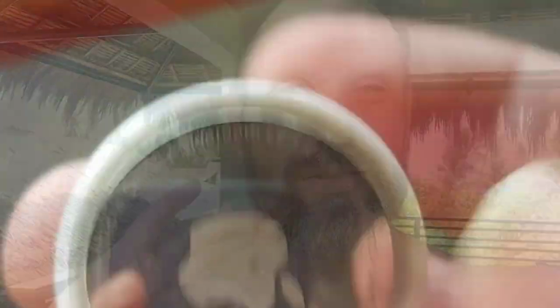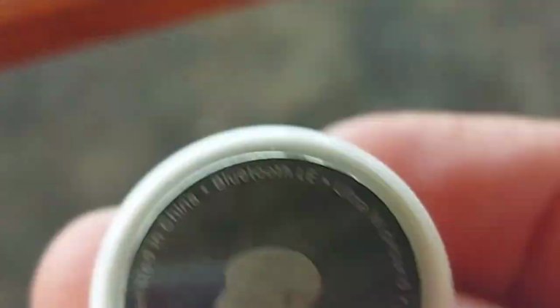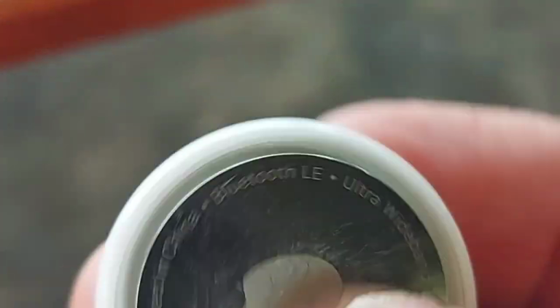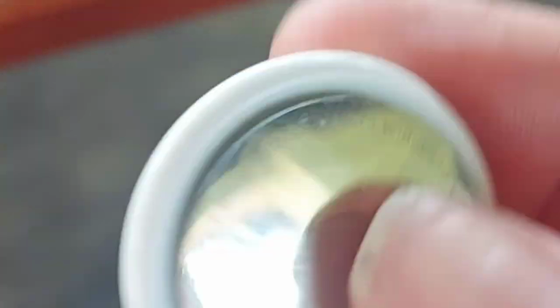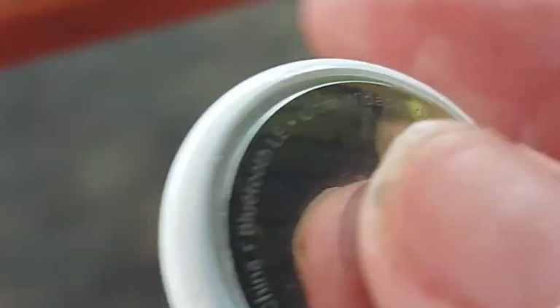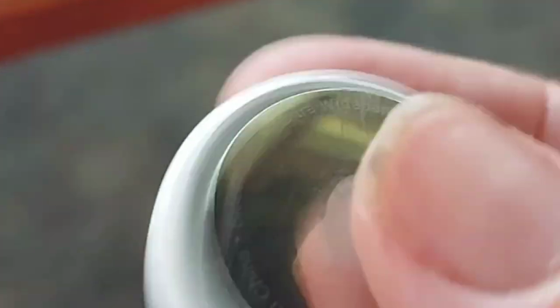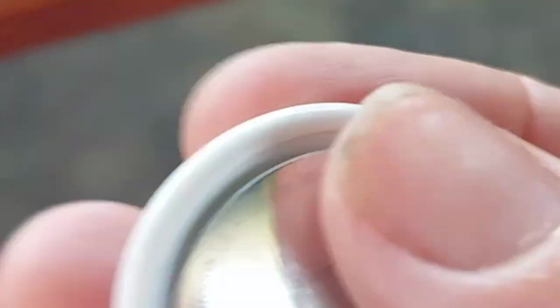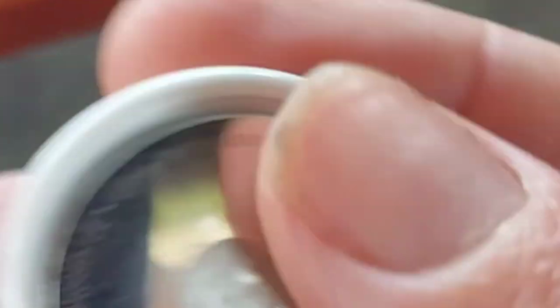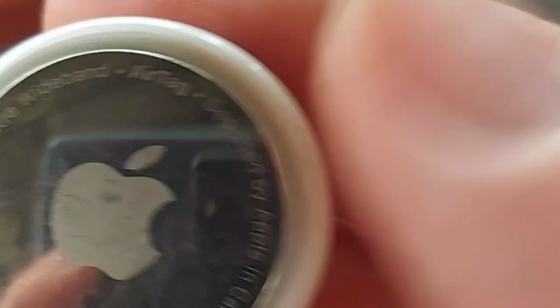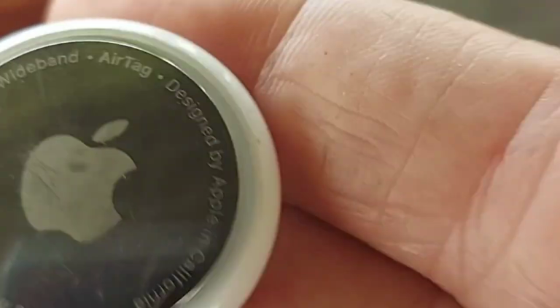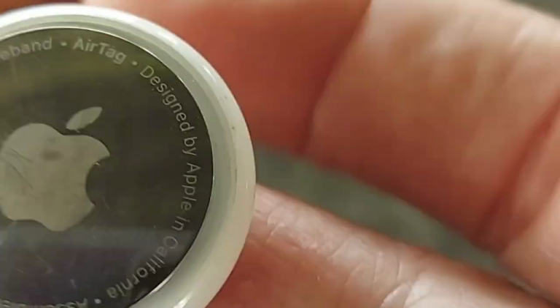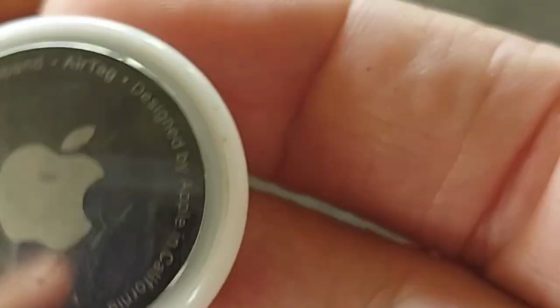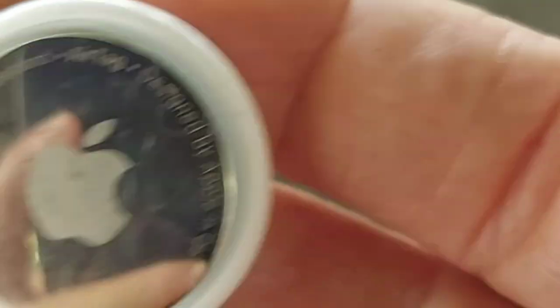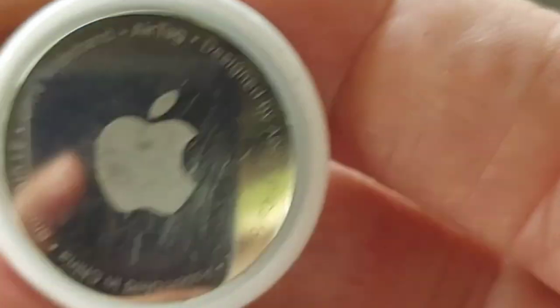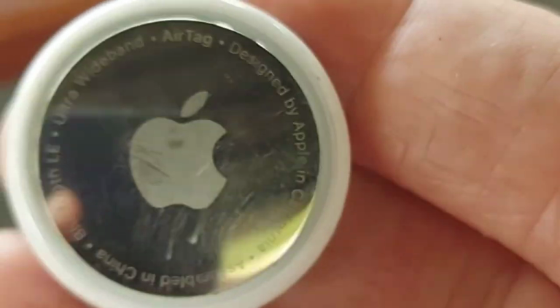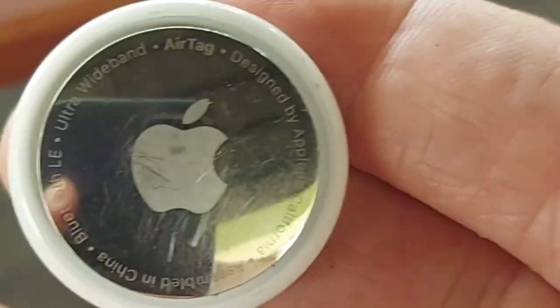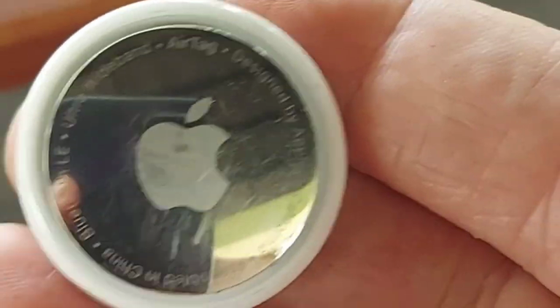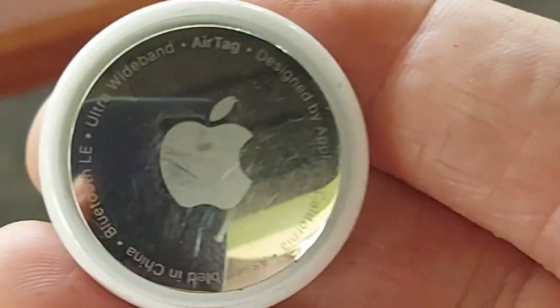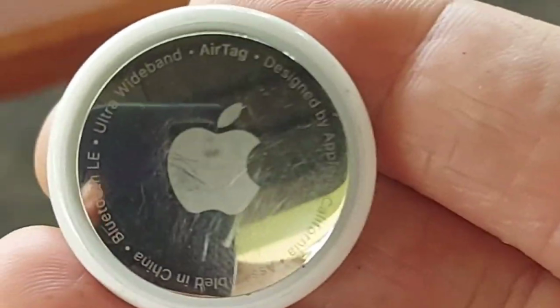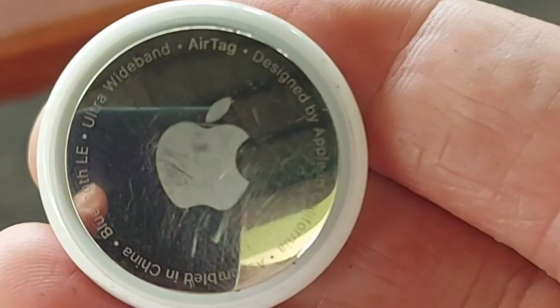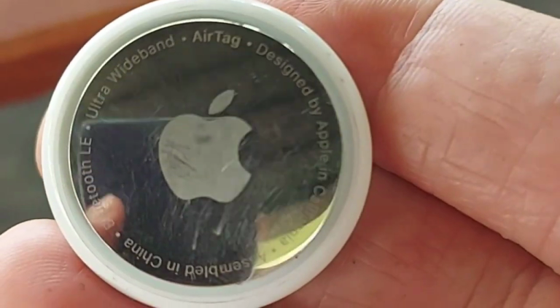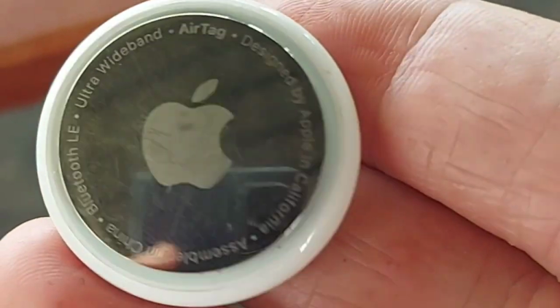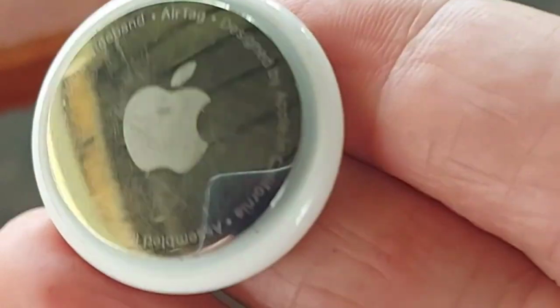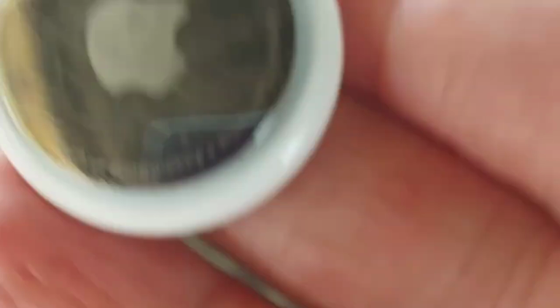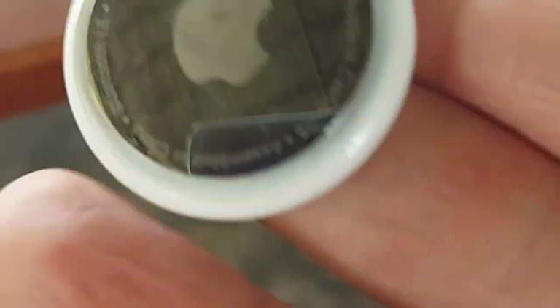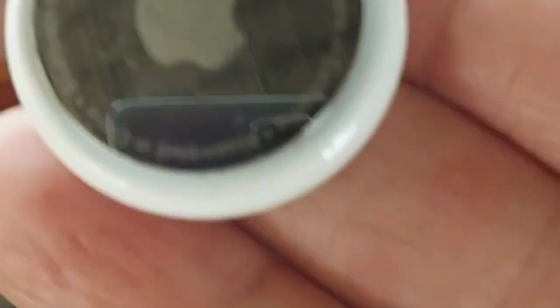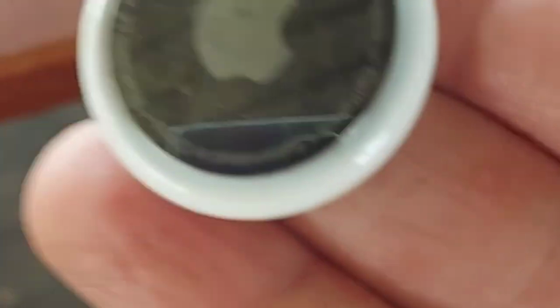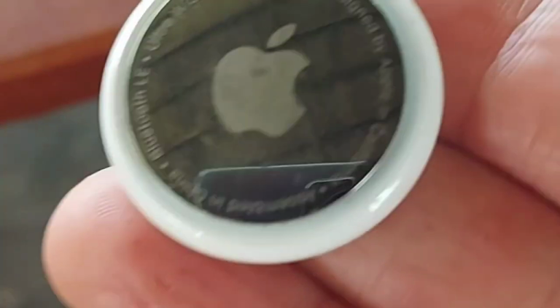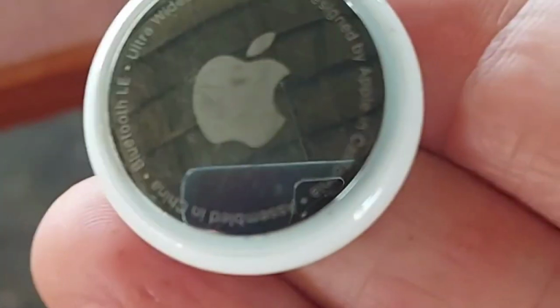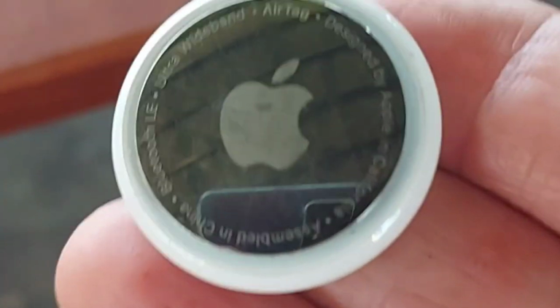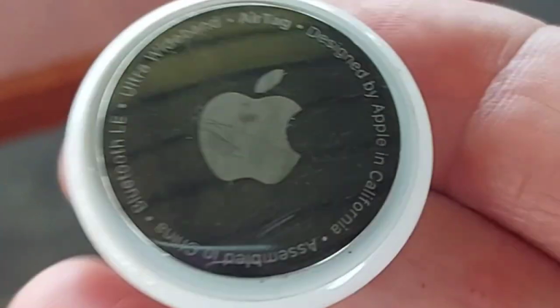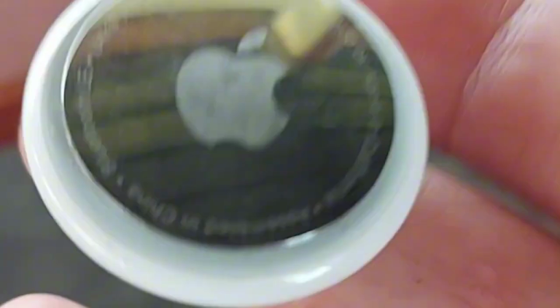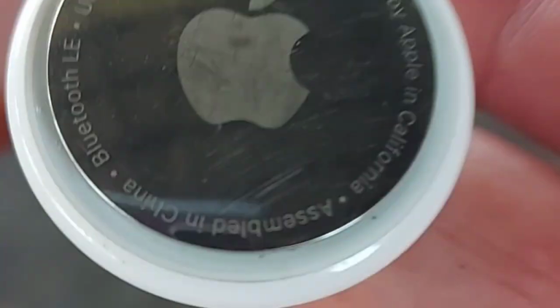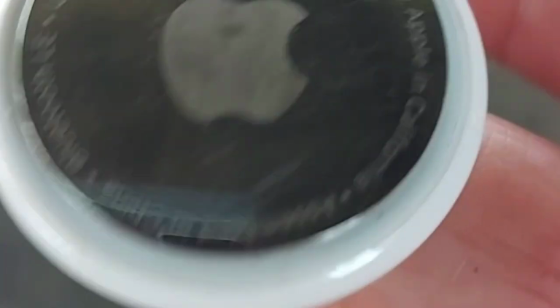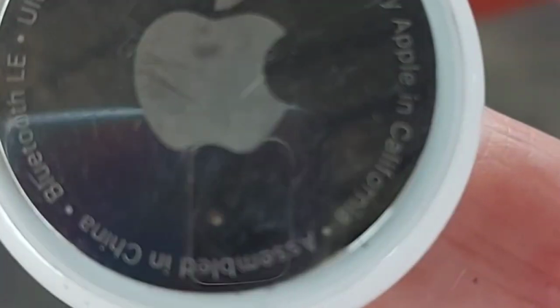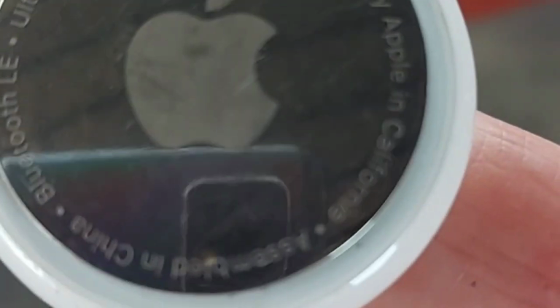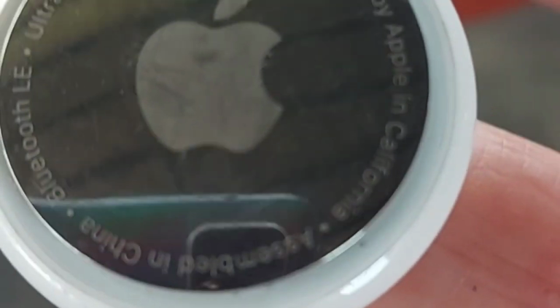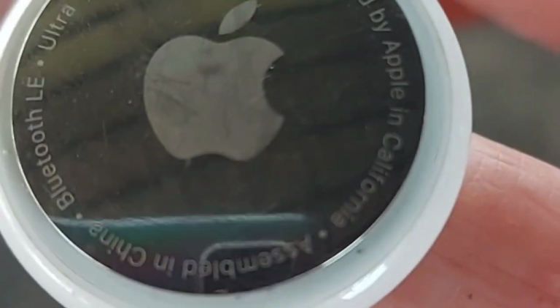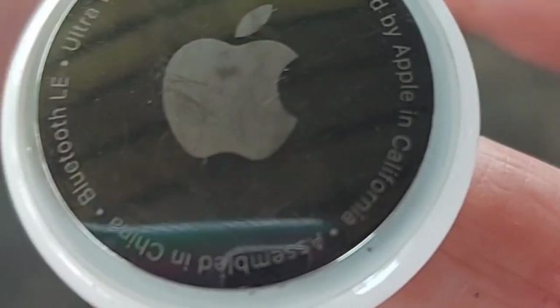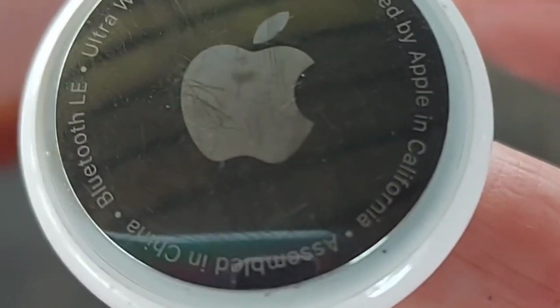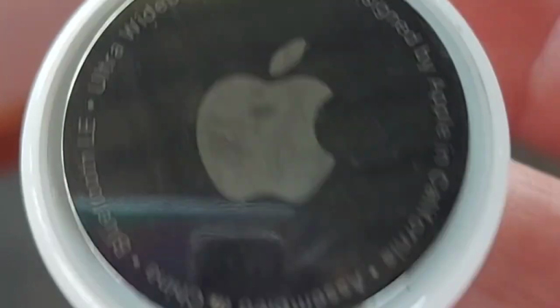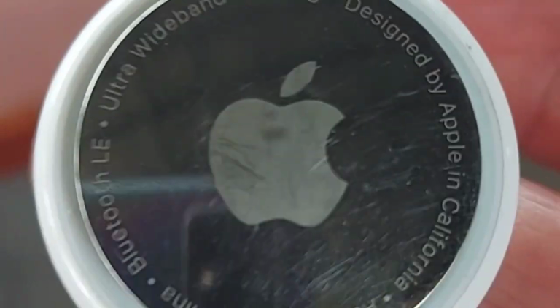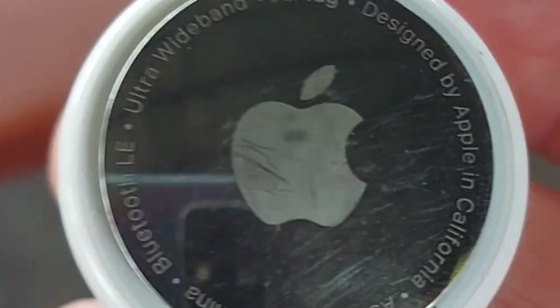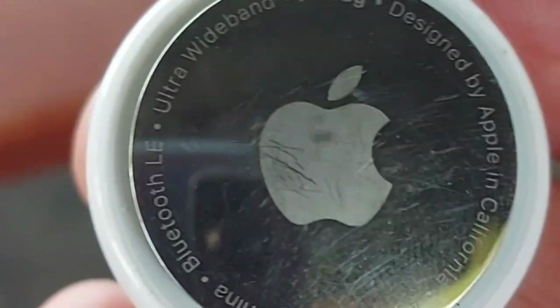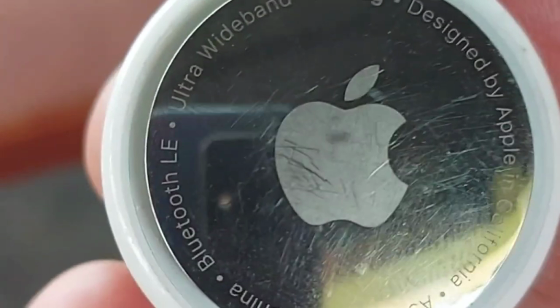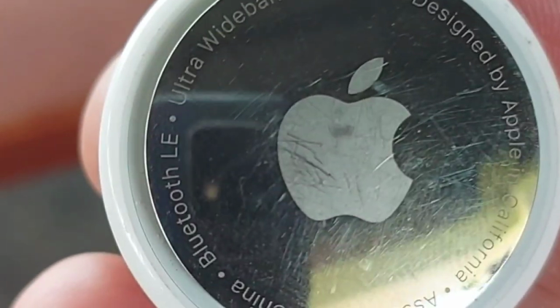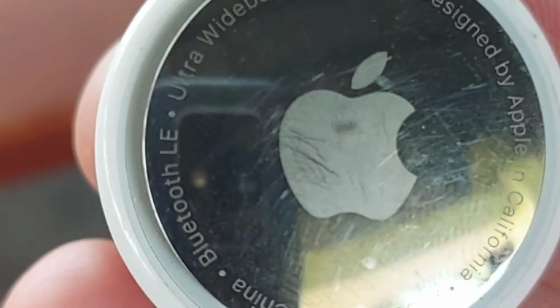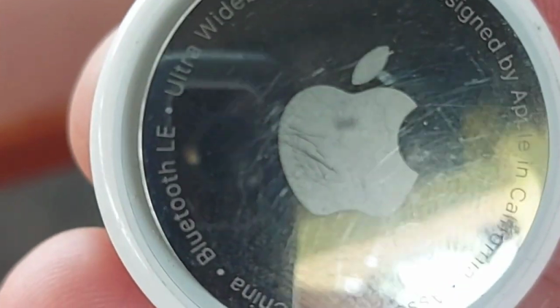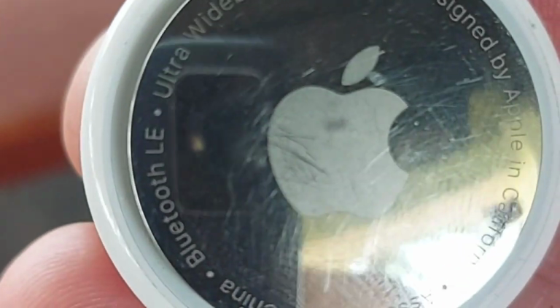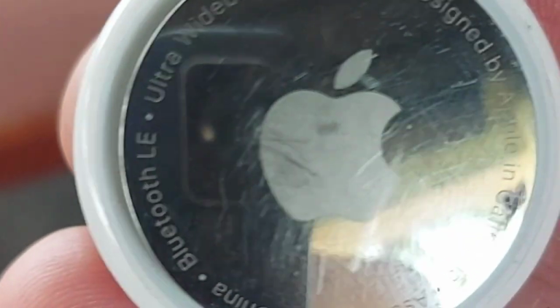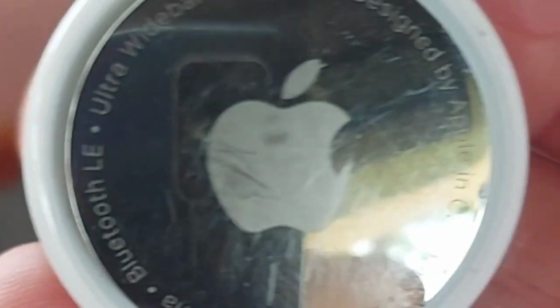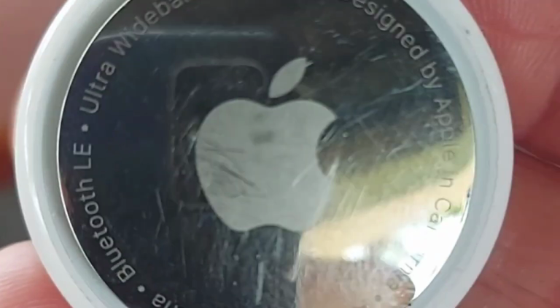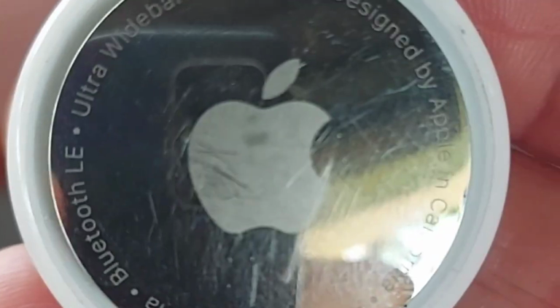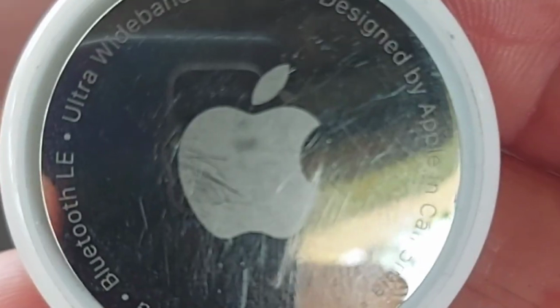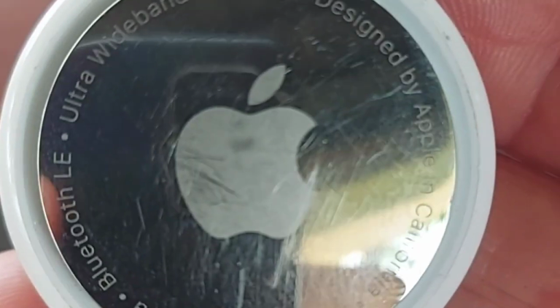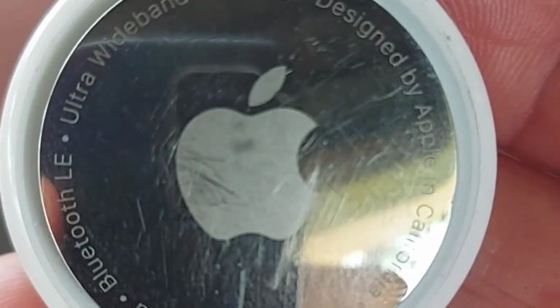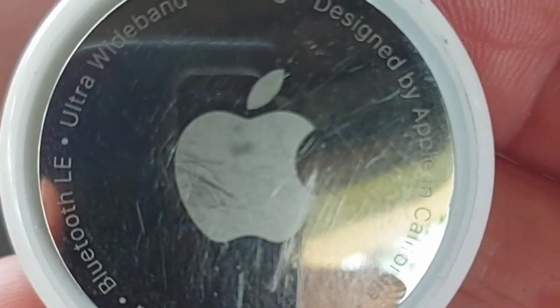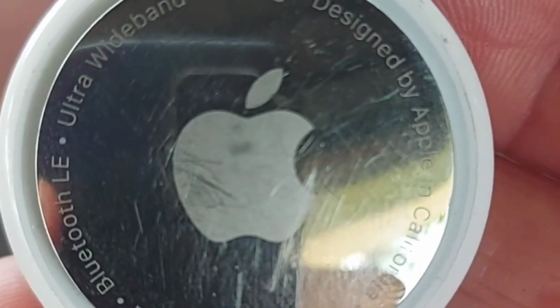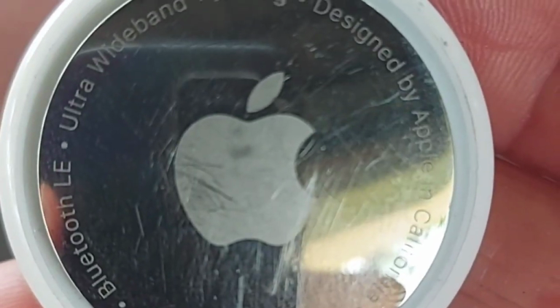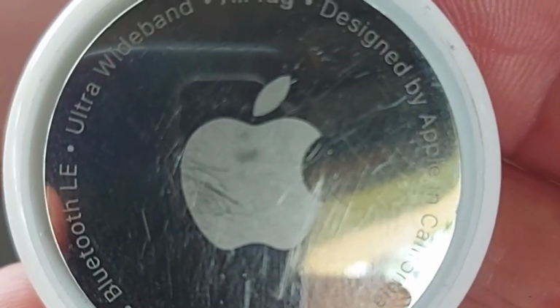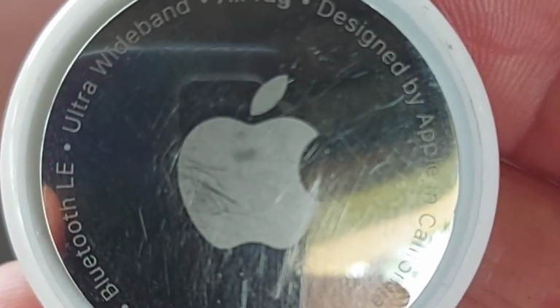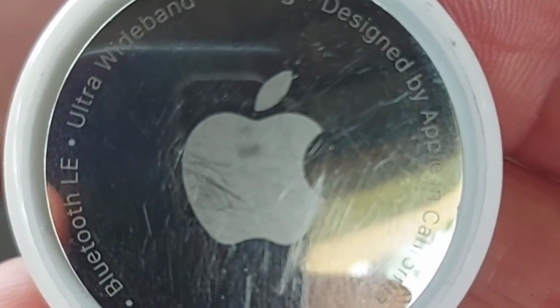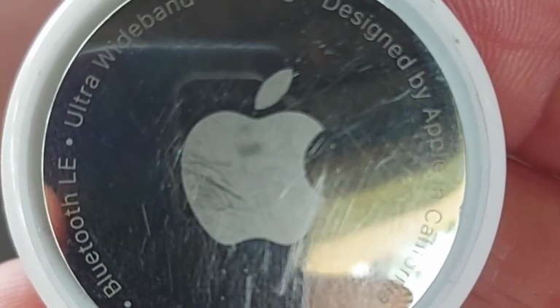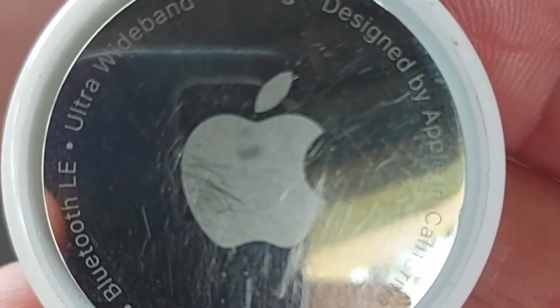I use this for my passport. You can use it for your luggage, your bags, your wallet, anything you want to tag.